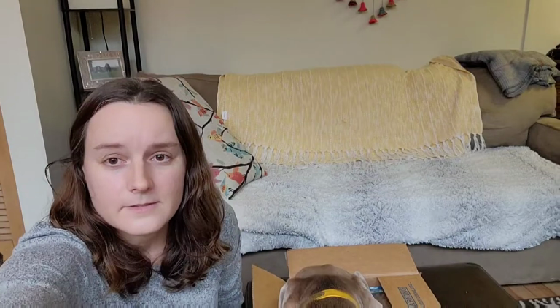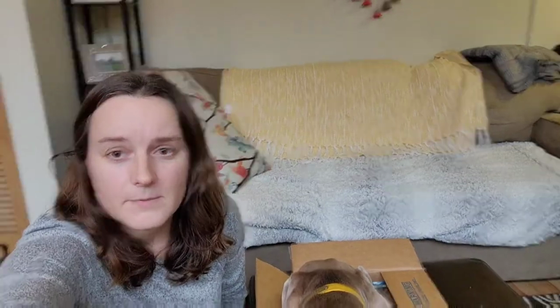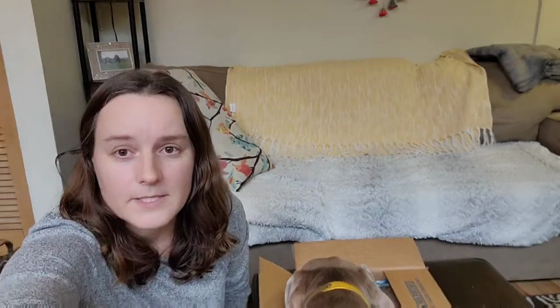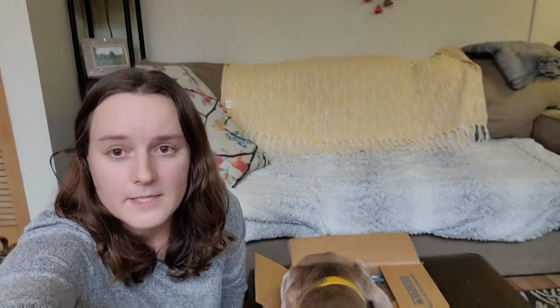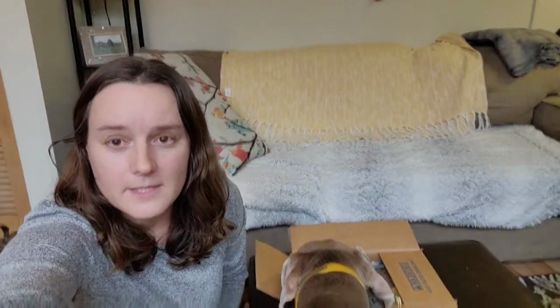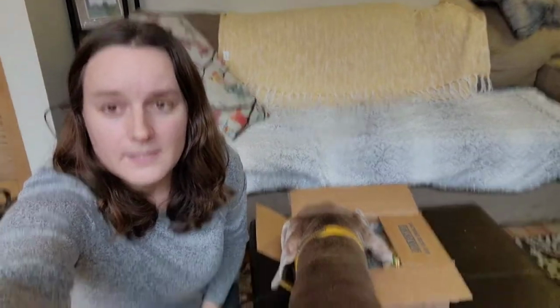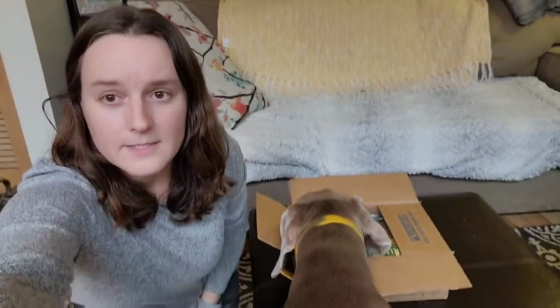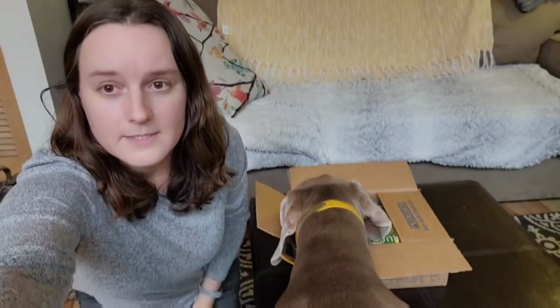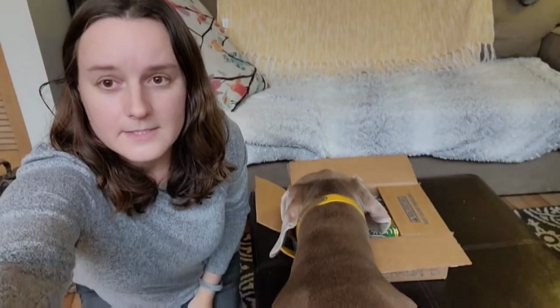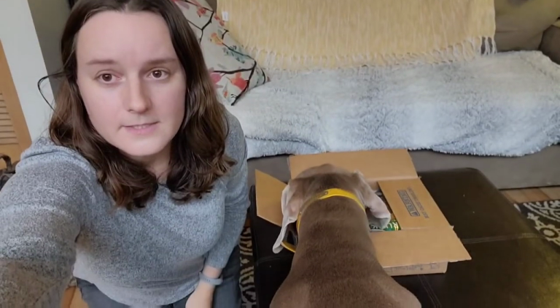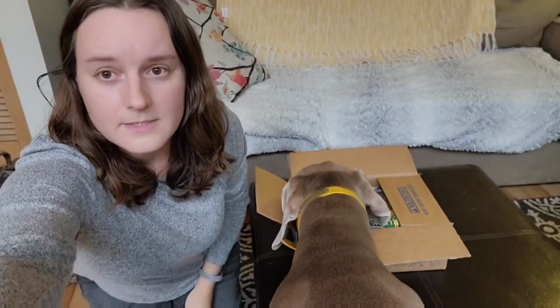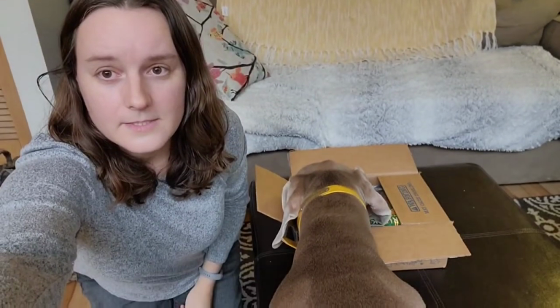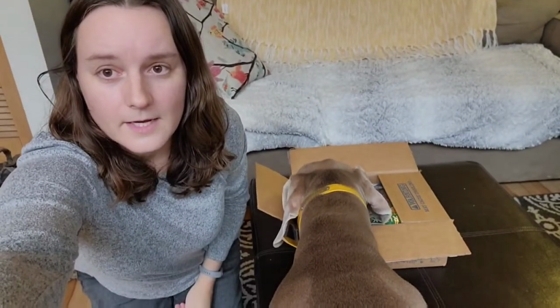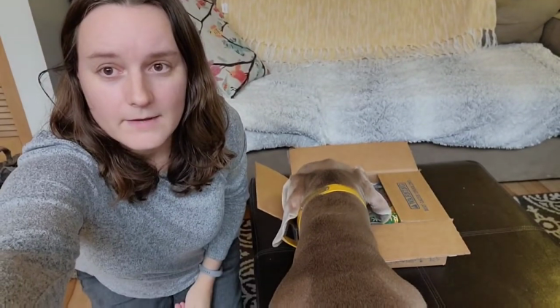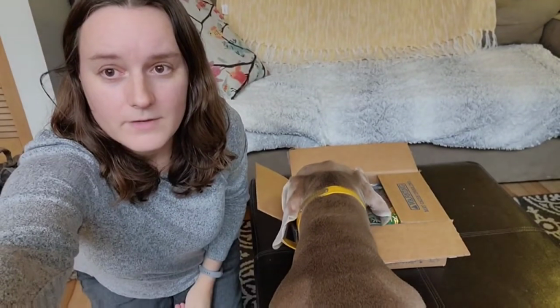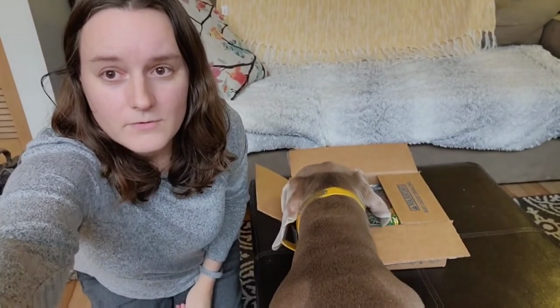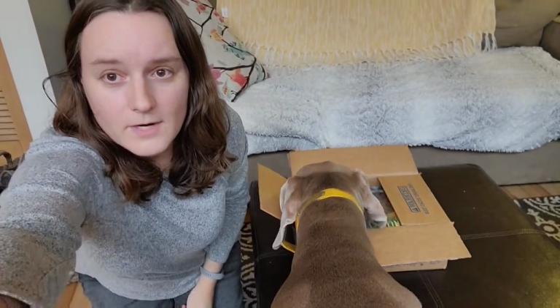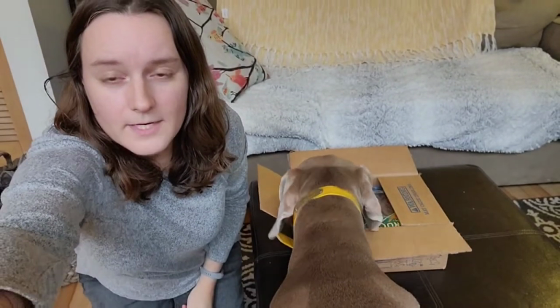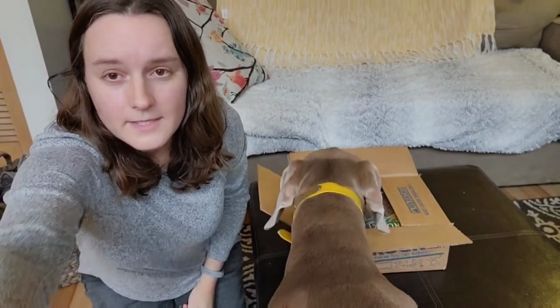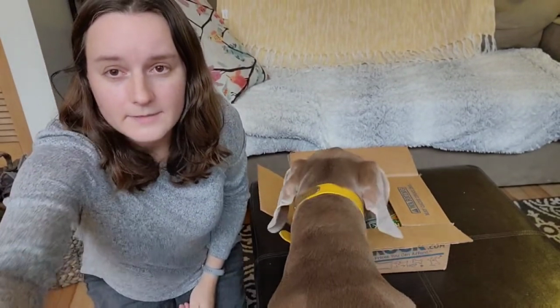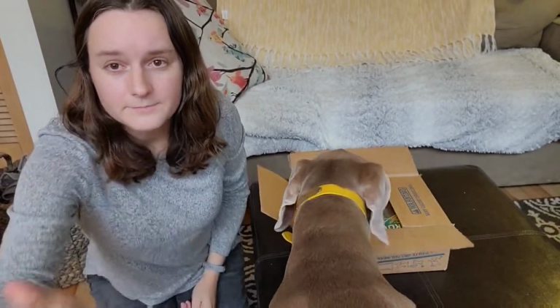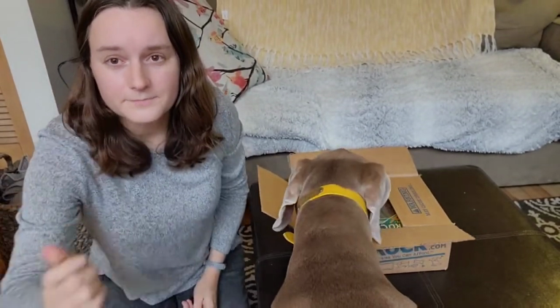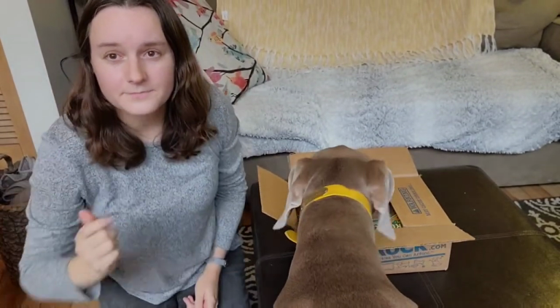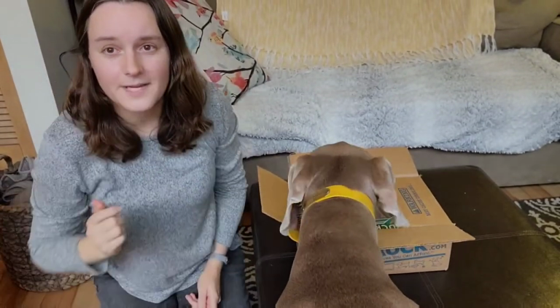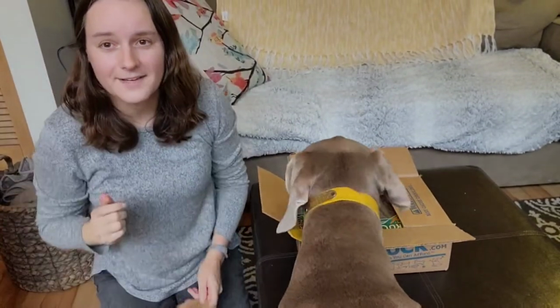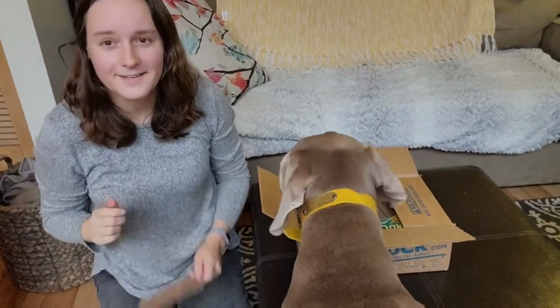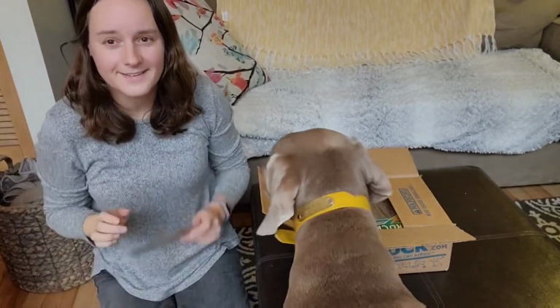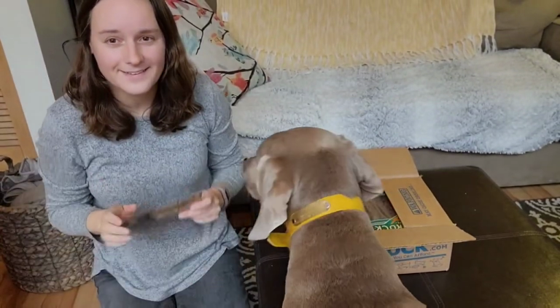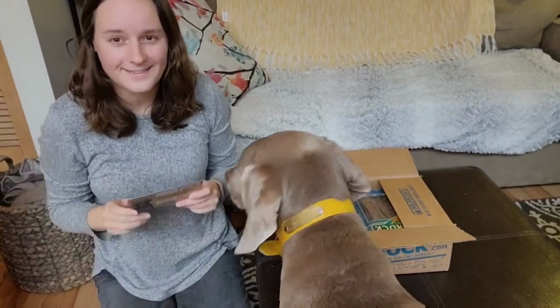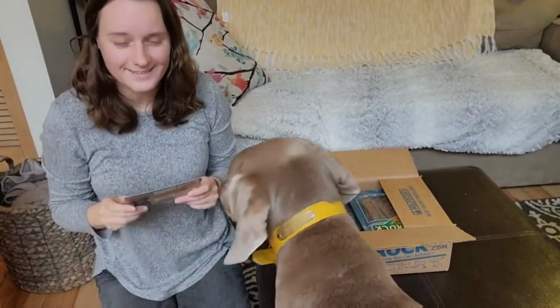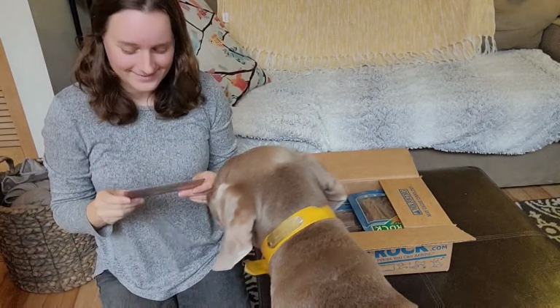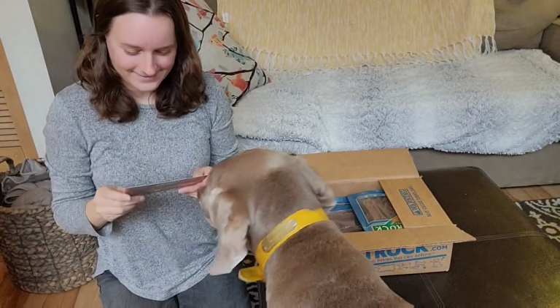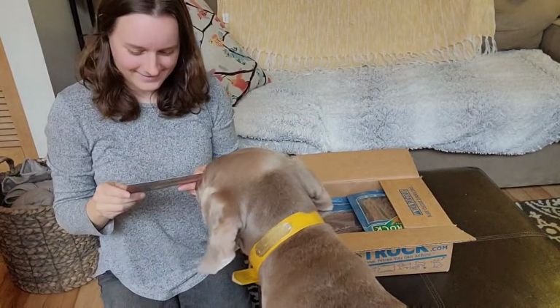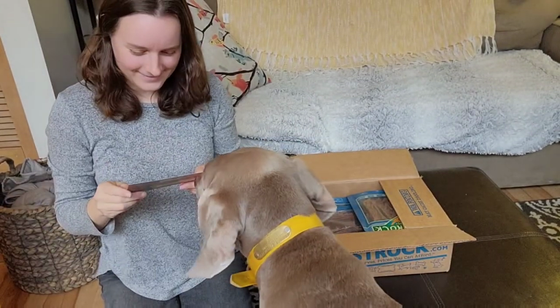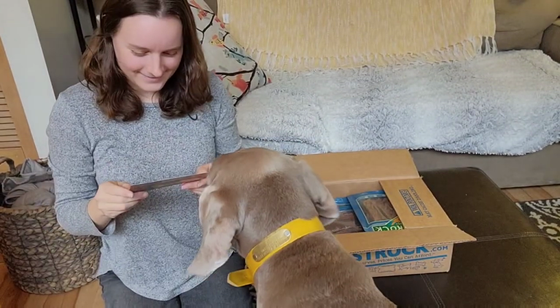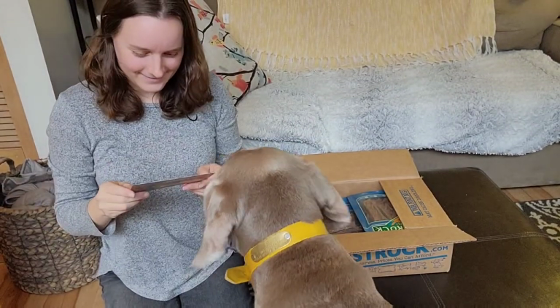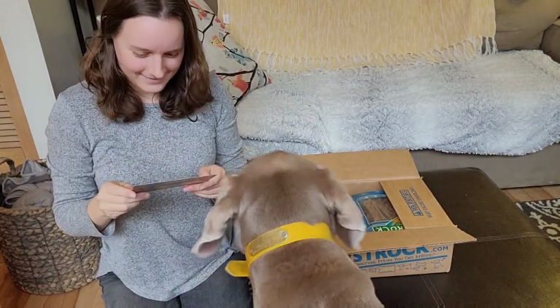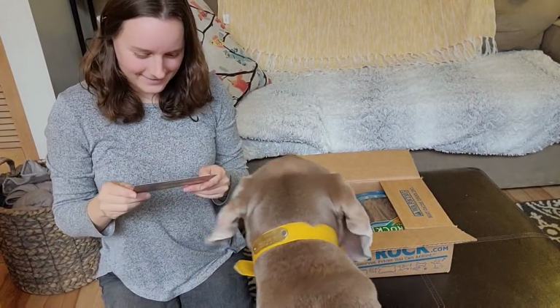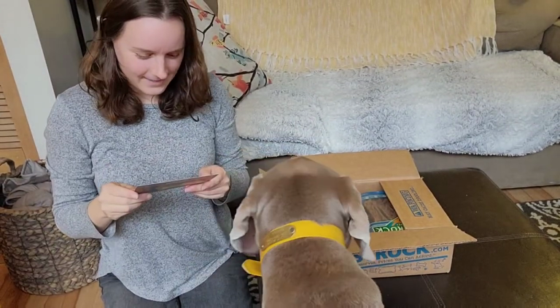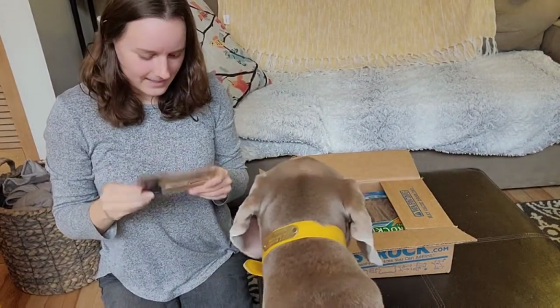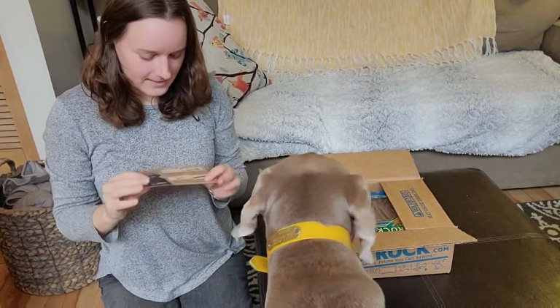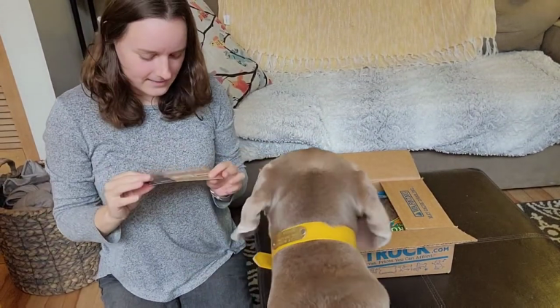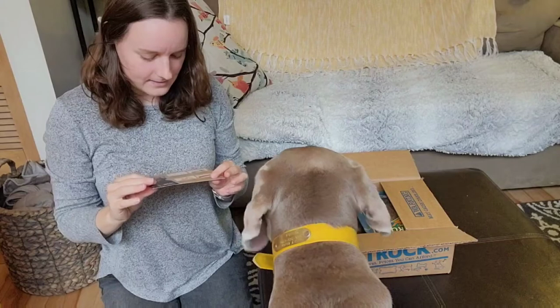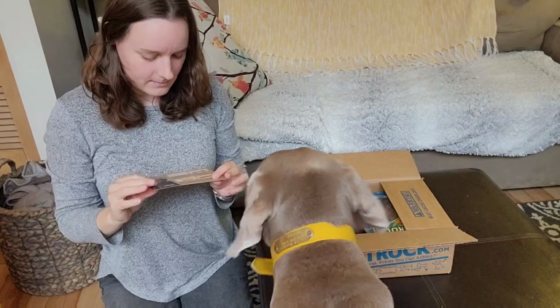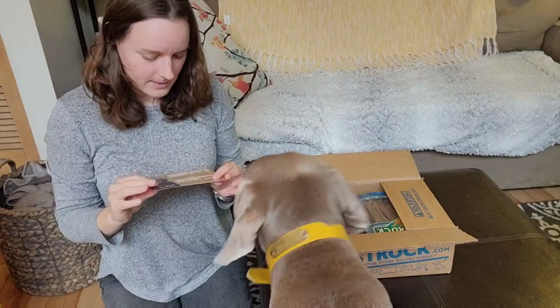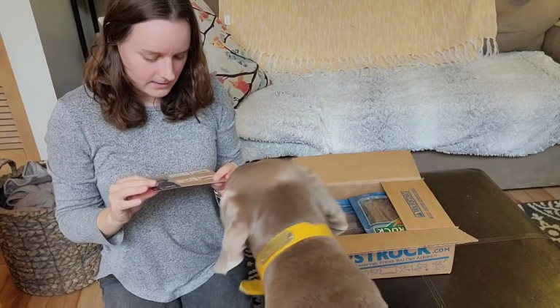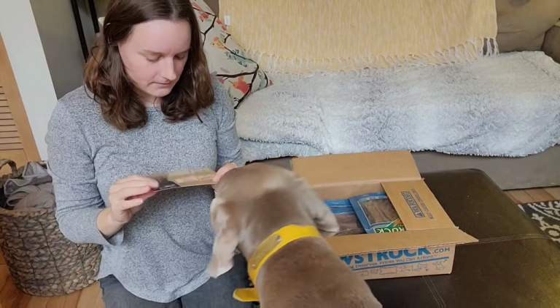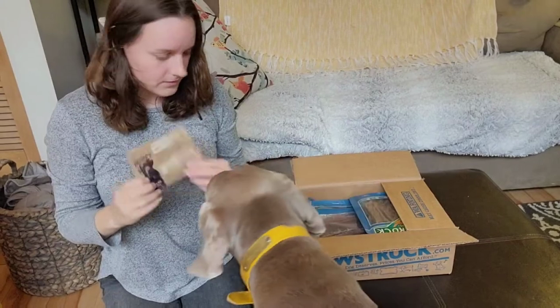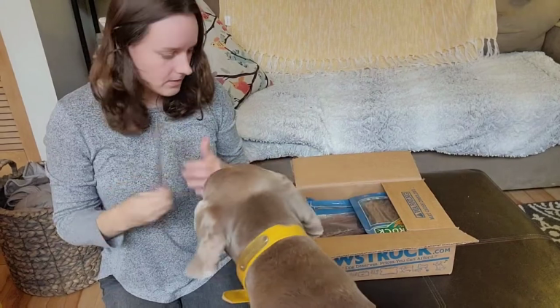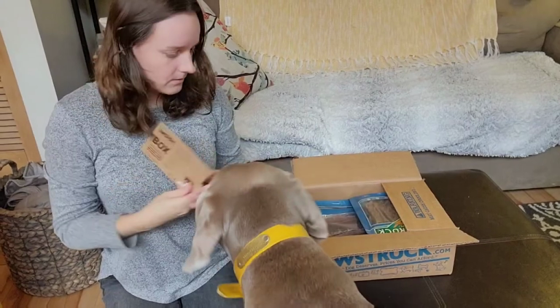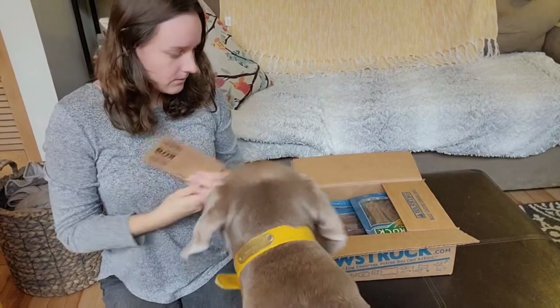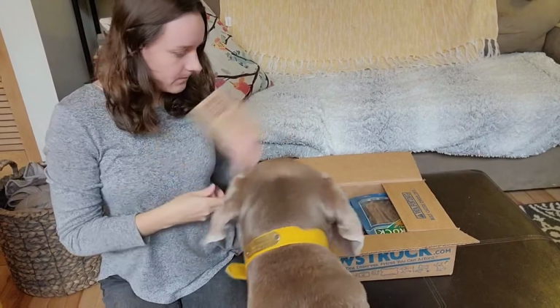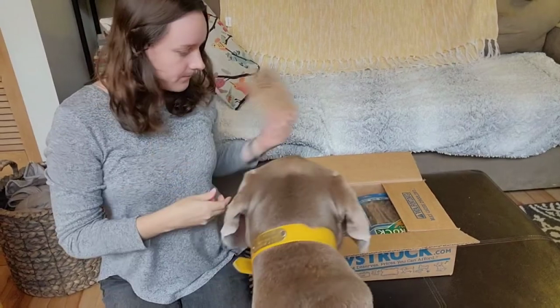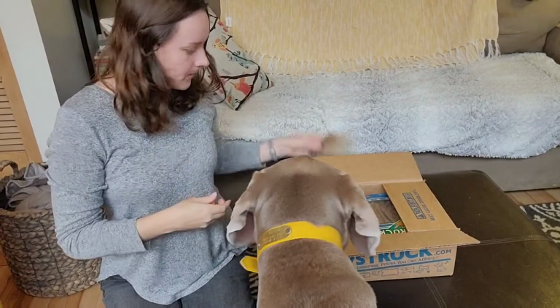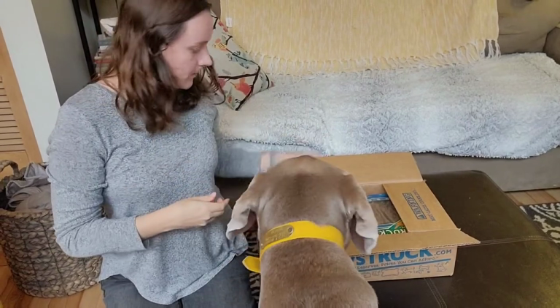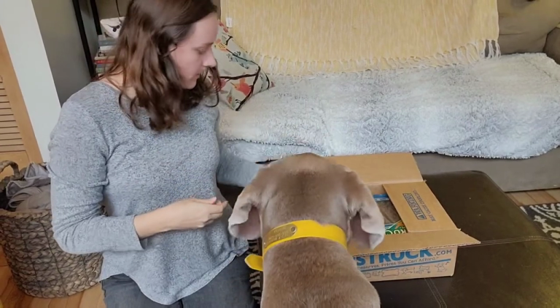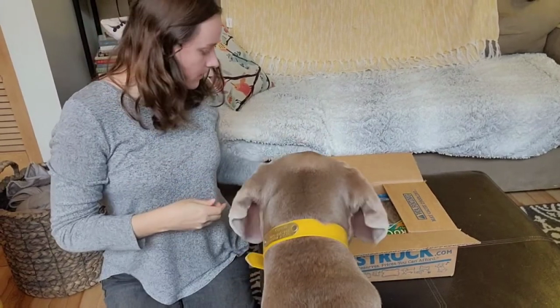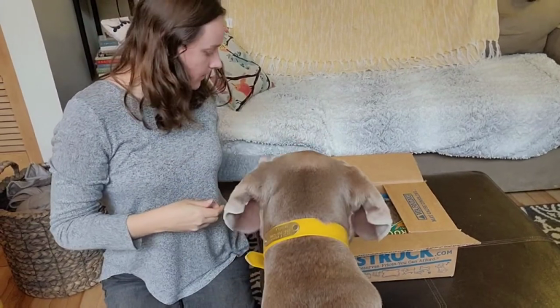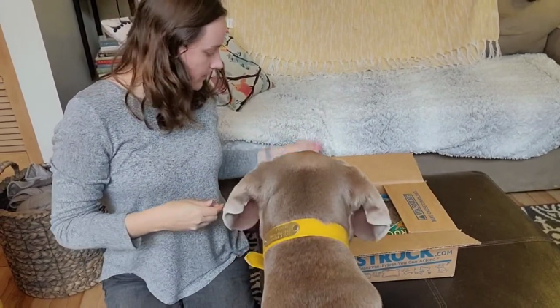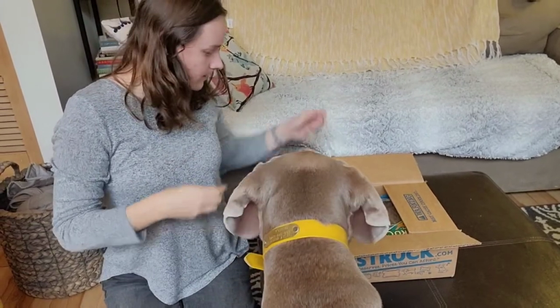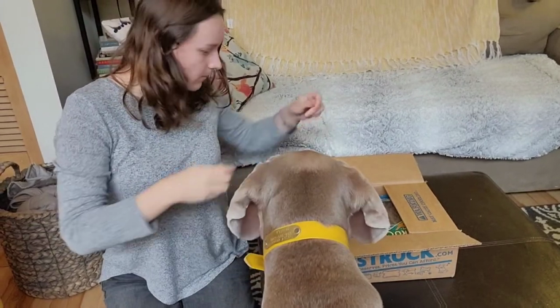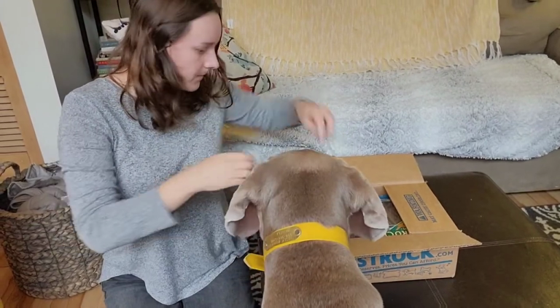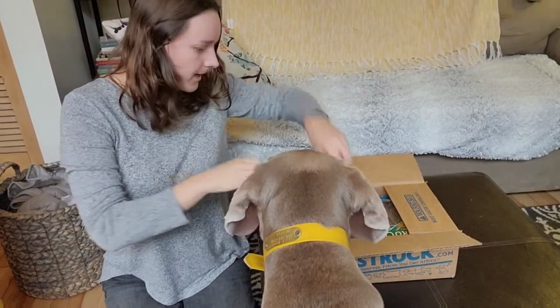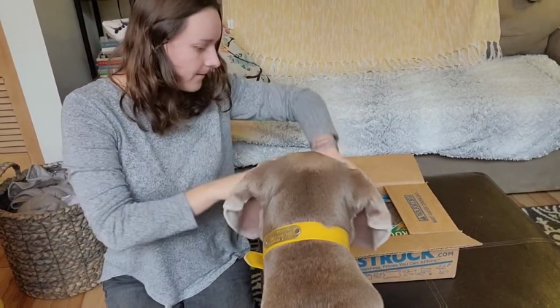Mandela is diving right in. Is this a box for you? So let's see what we got.